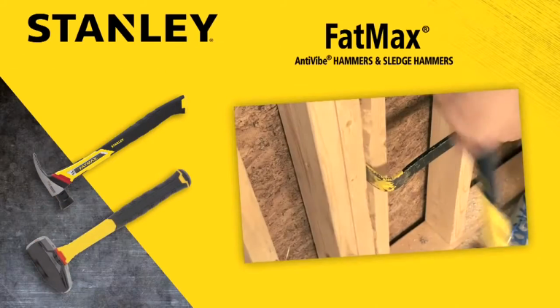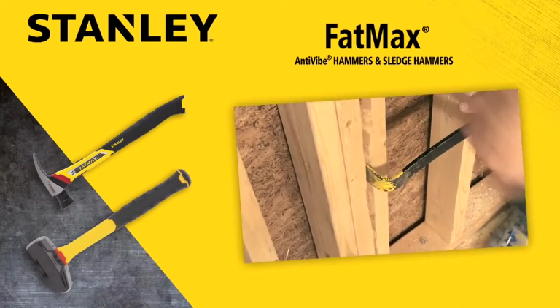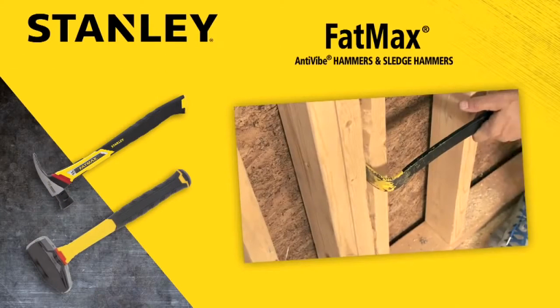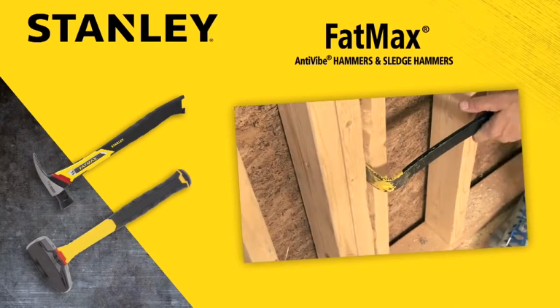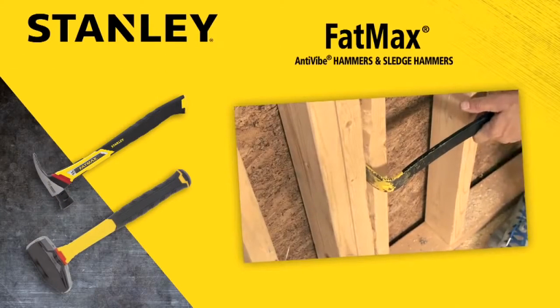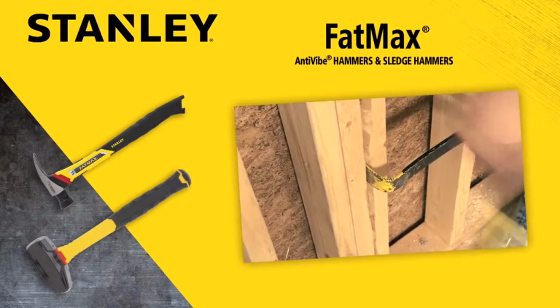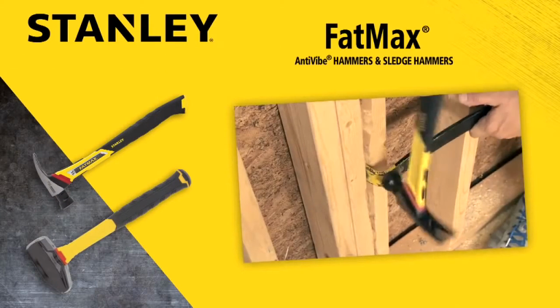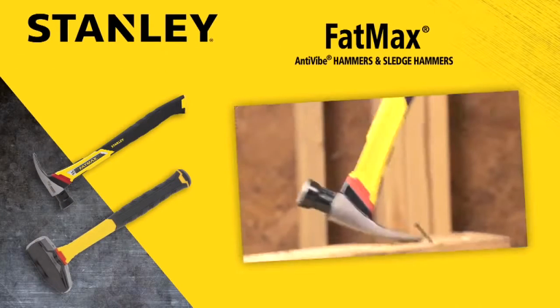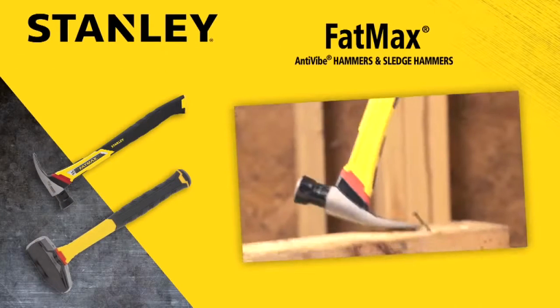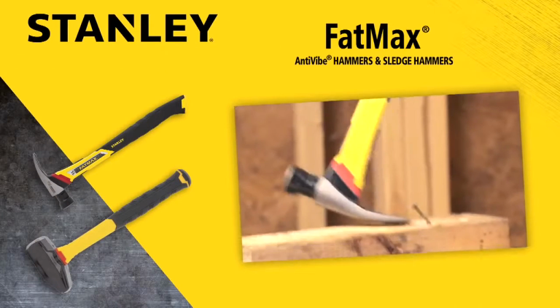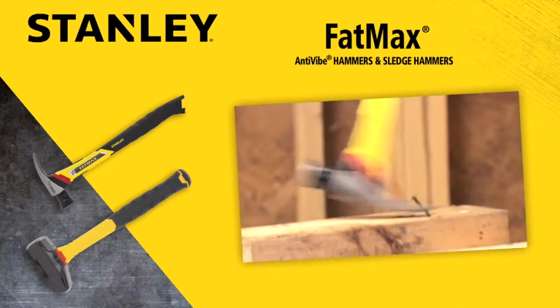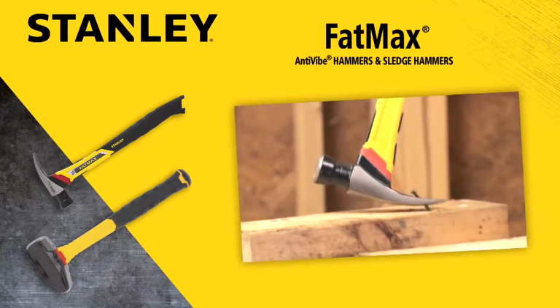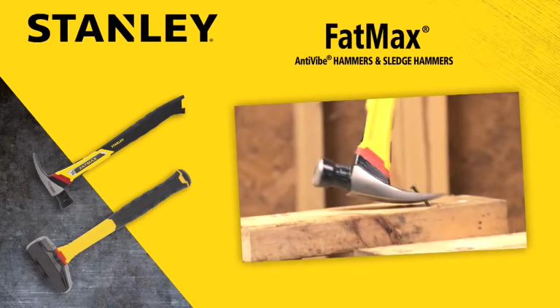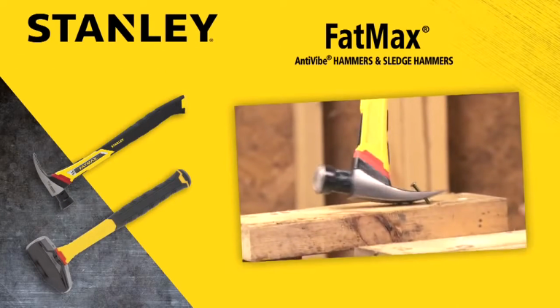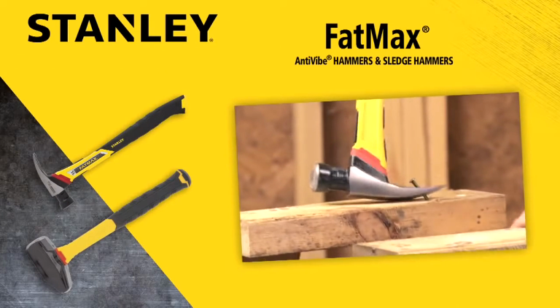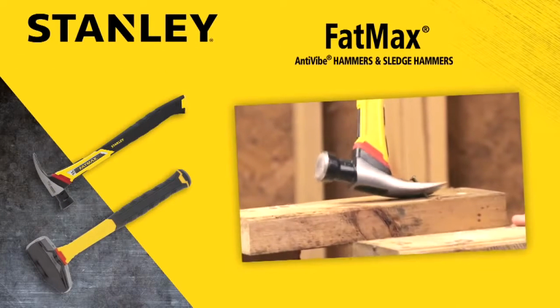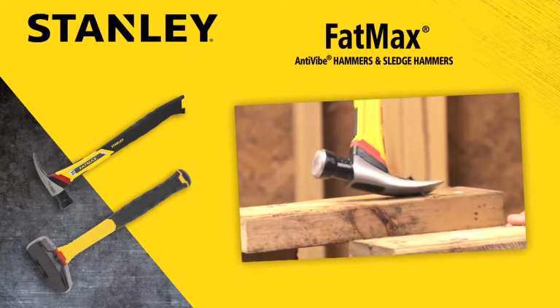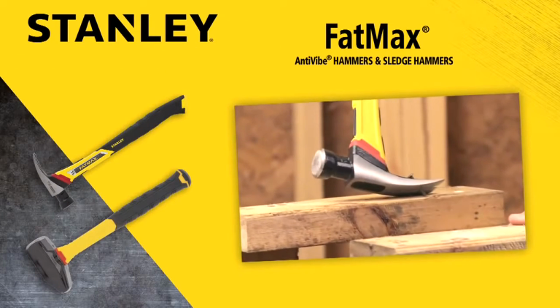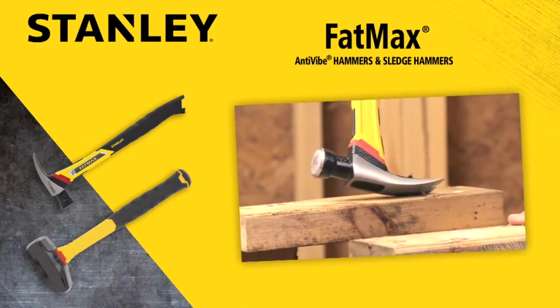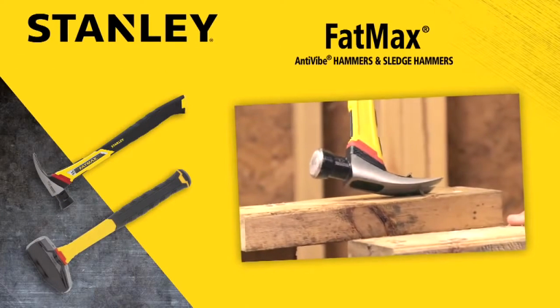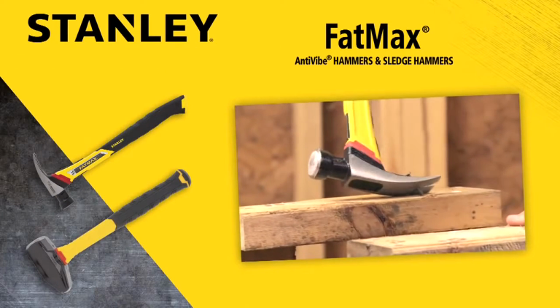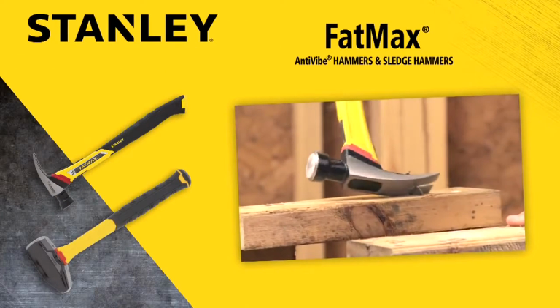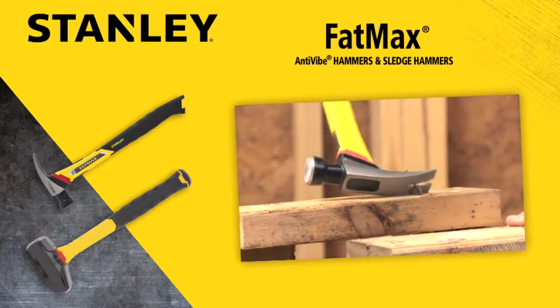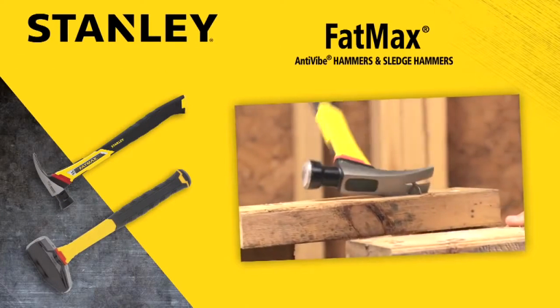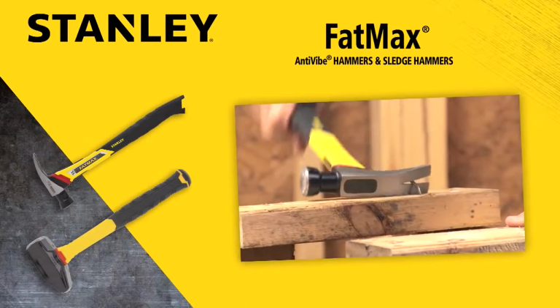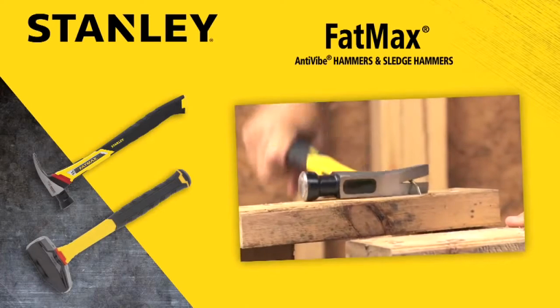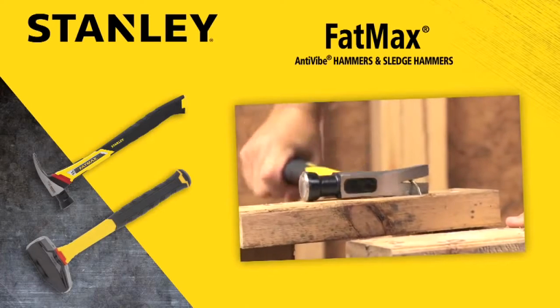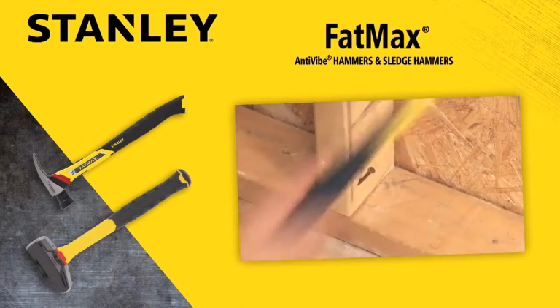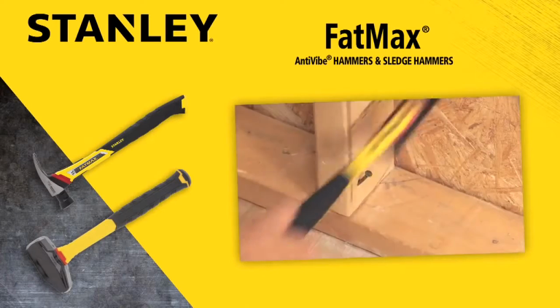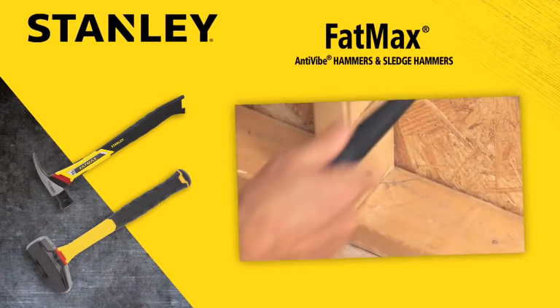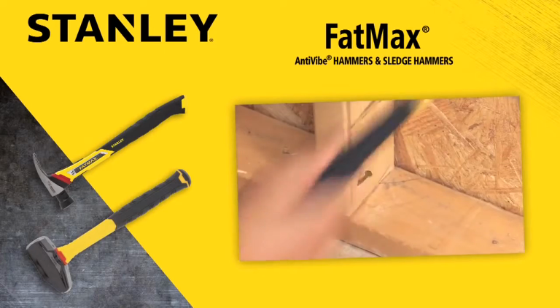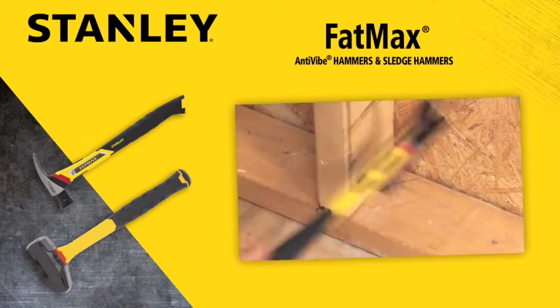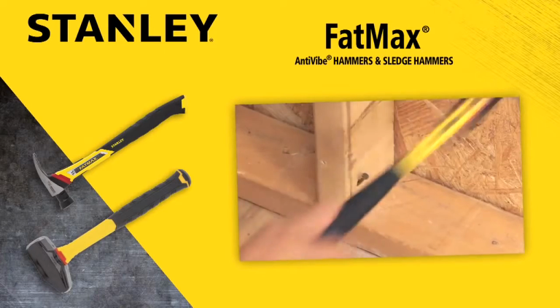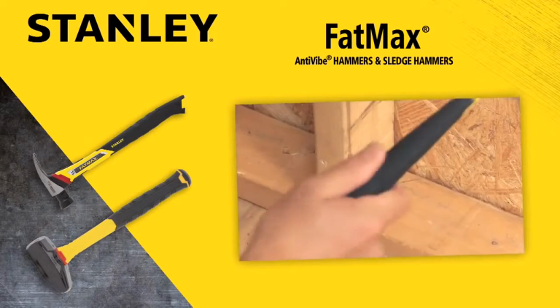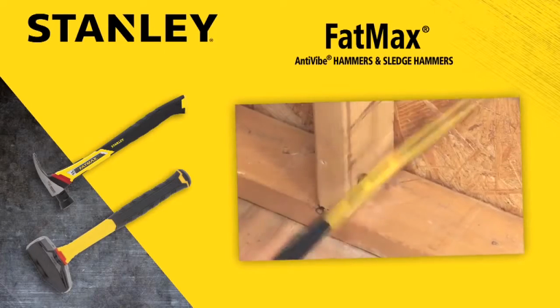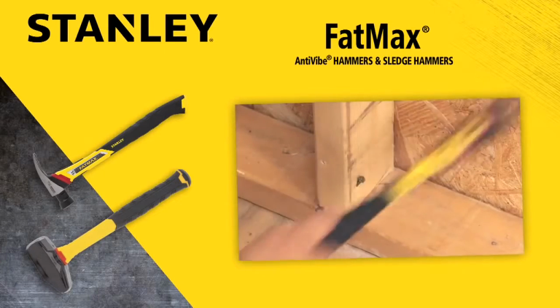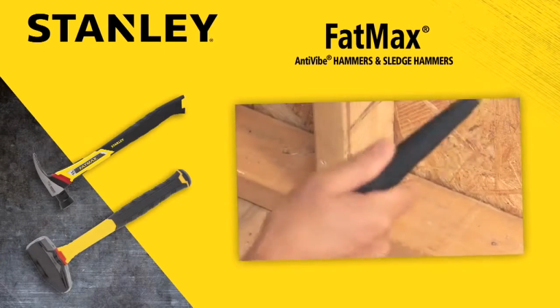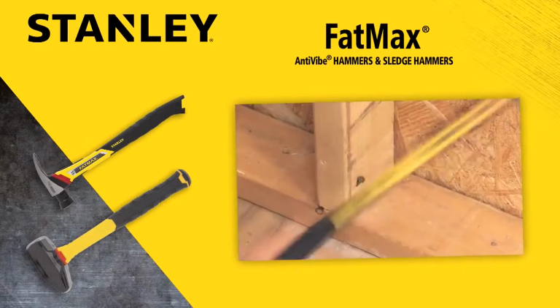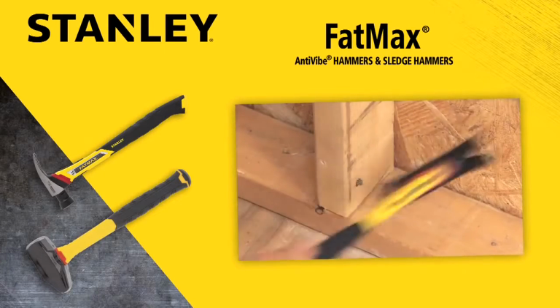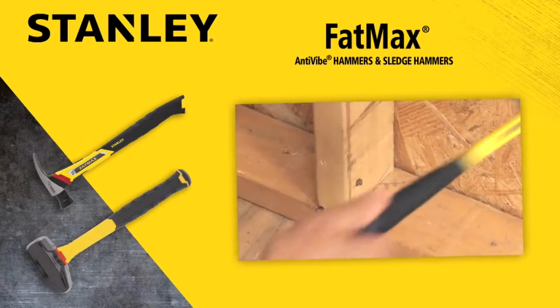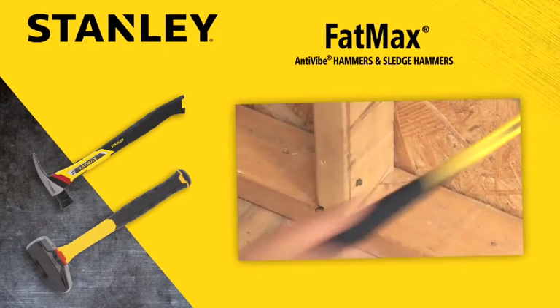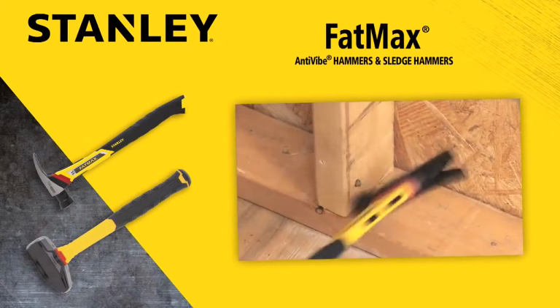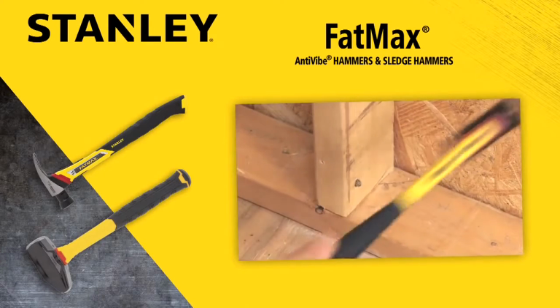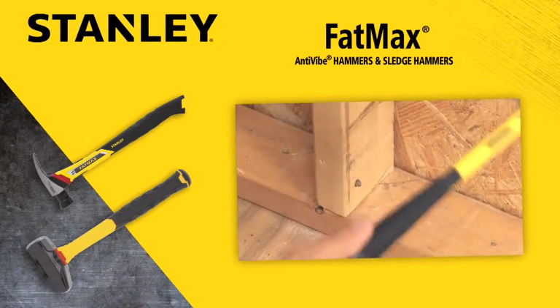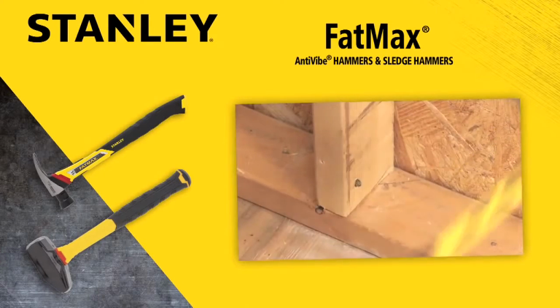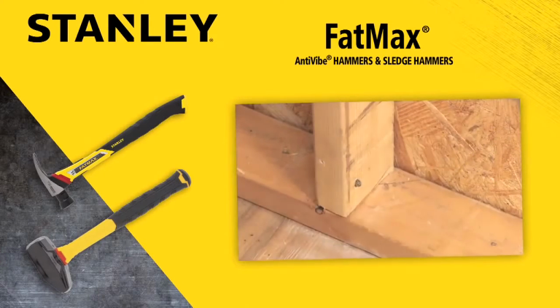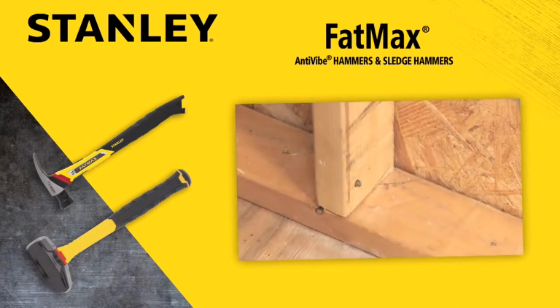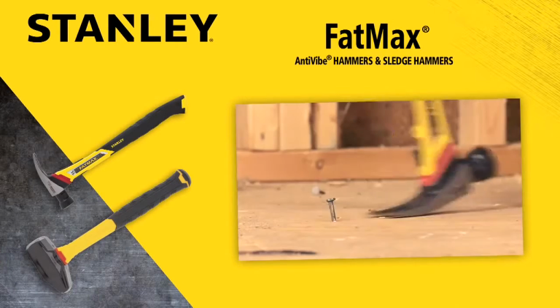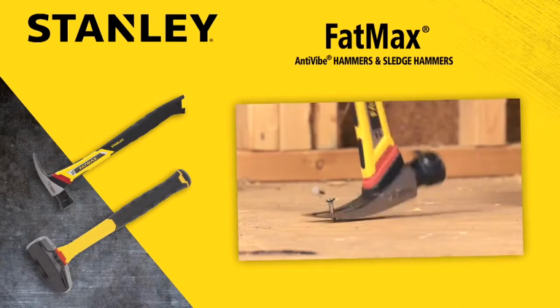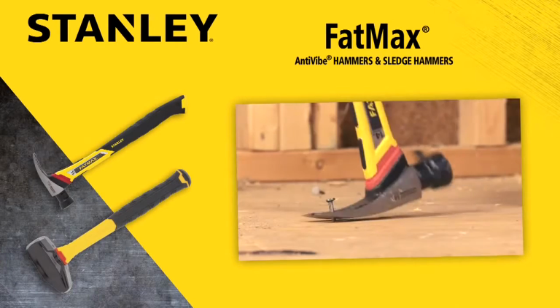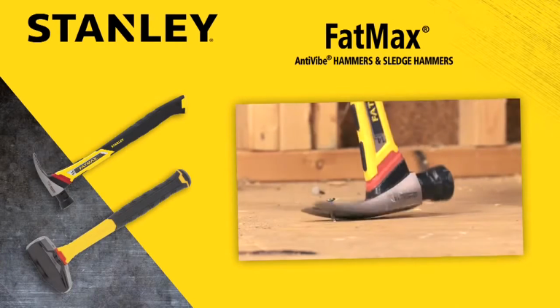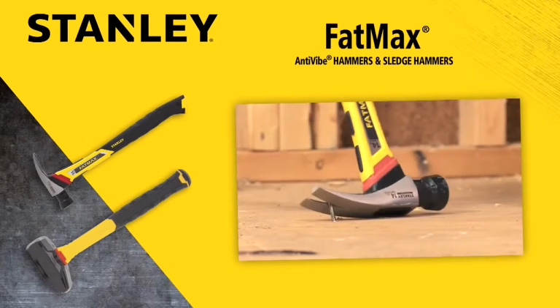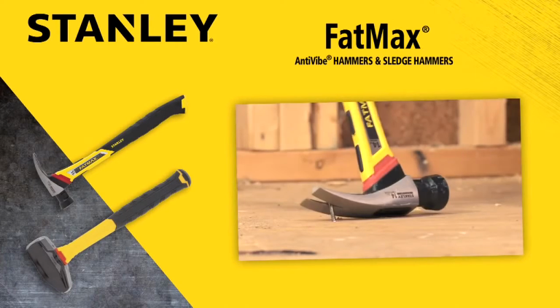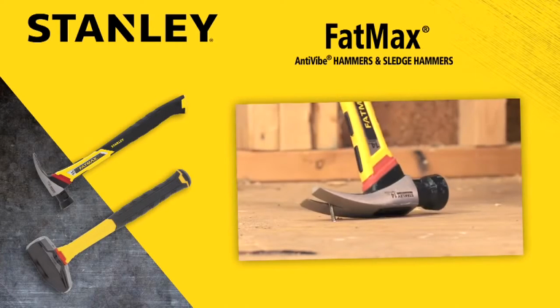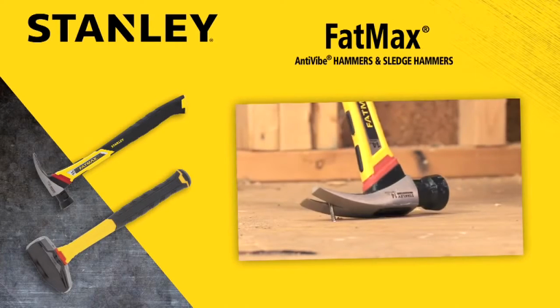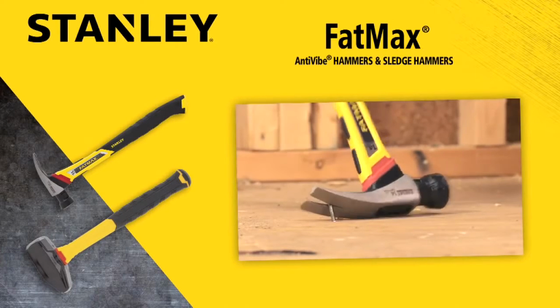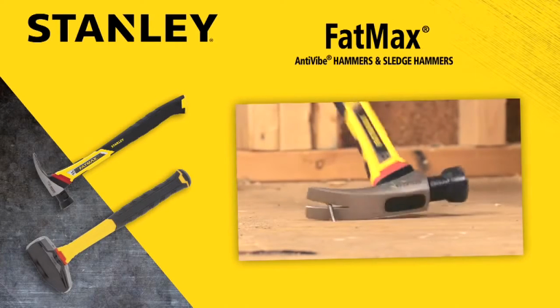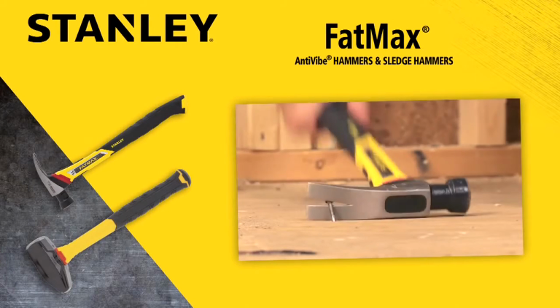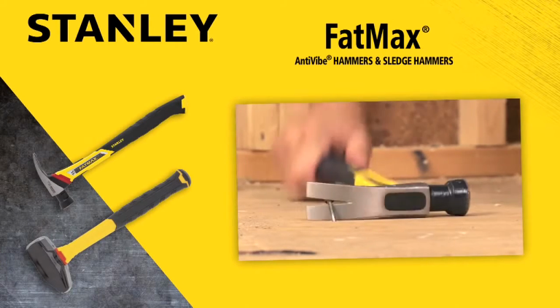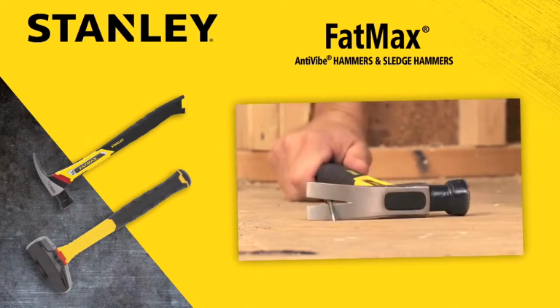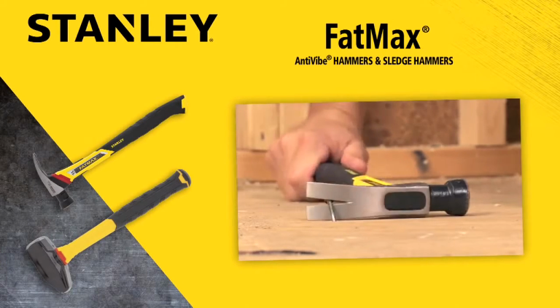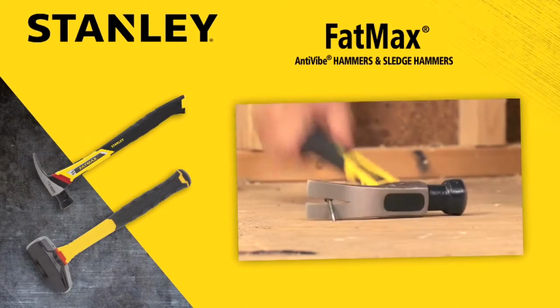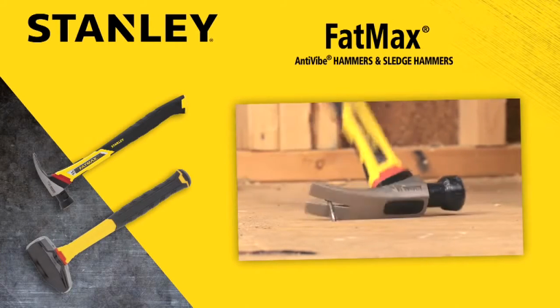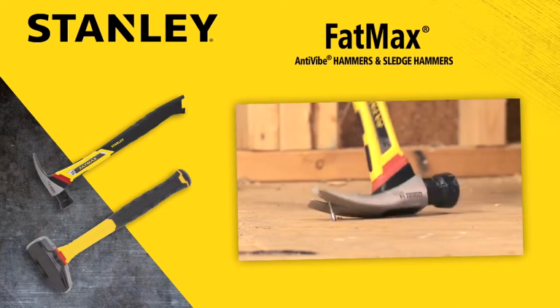Regardless of the application, Stanley has the right tool for every job. Turn to Stanley for your hand tool needs.